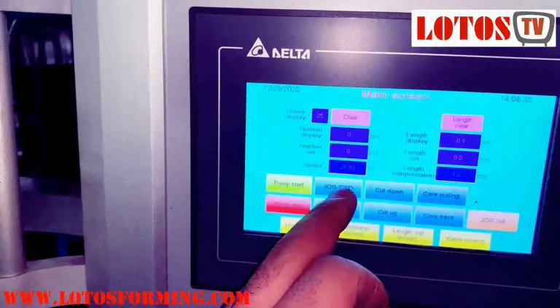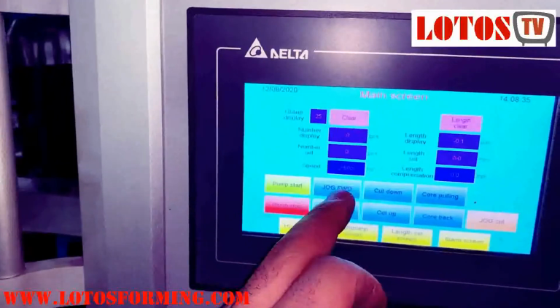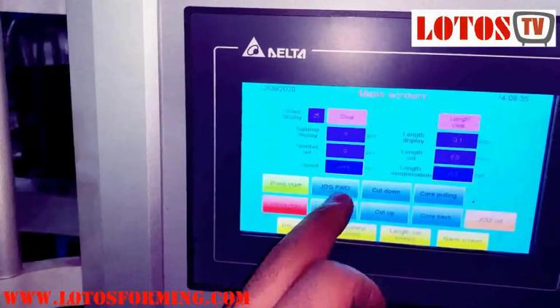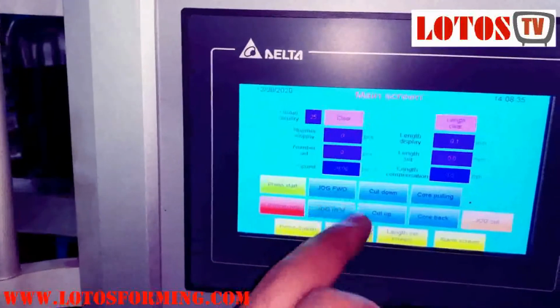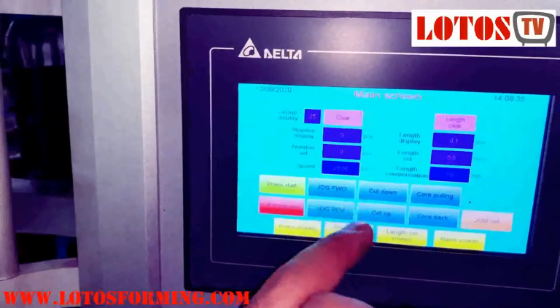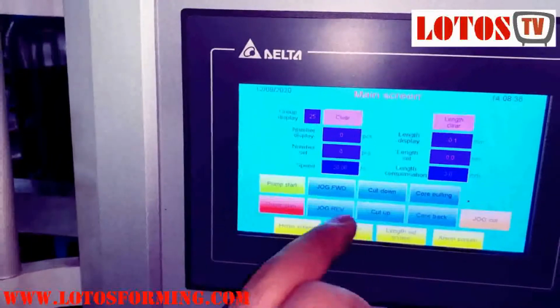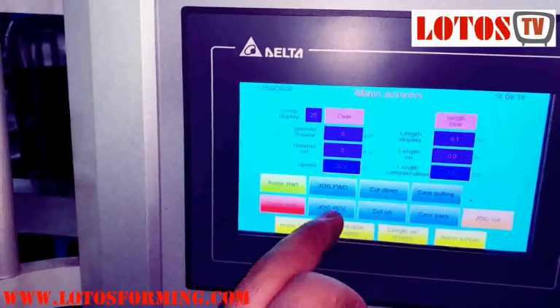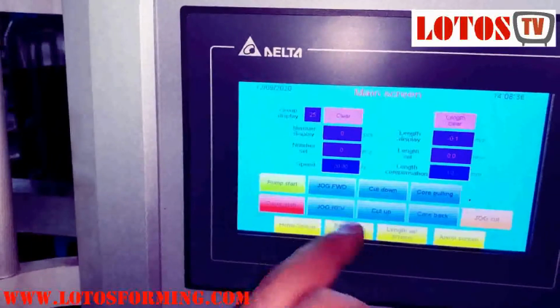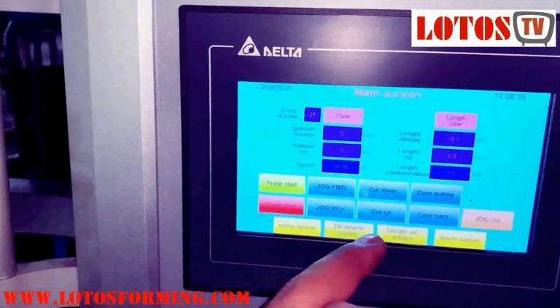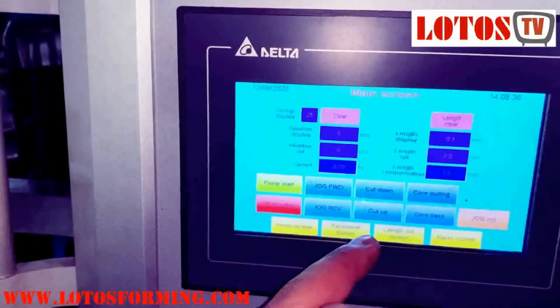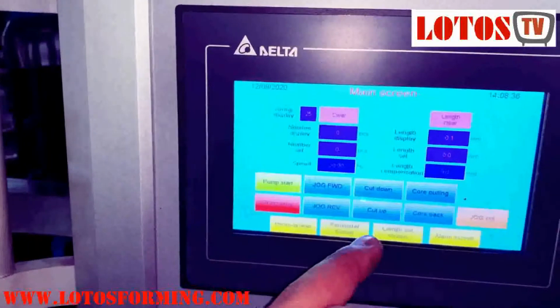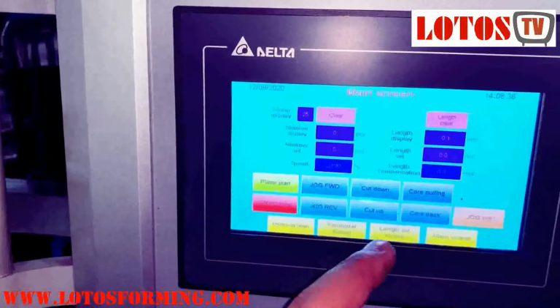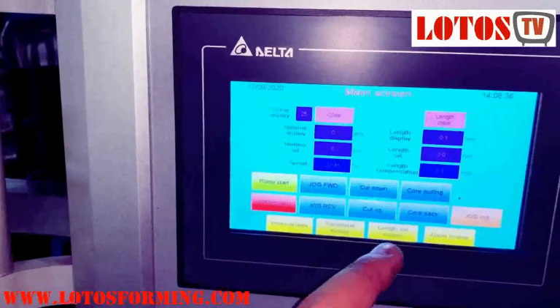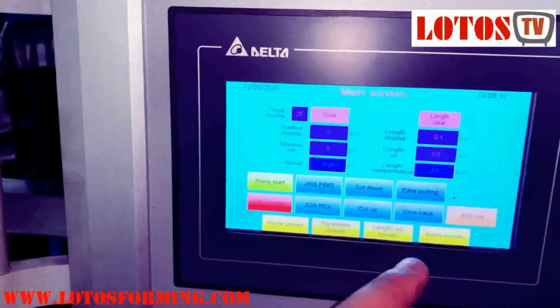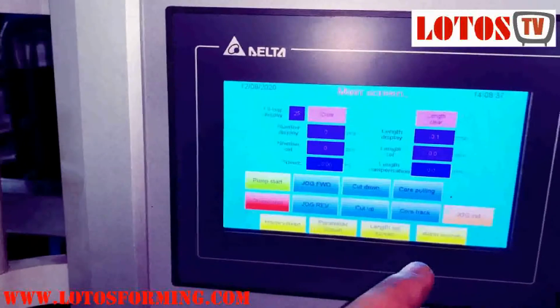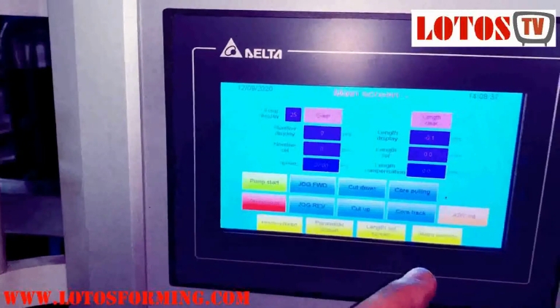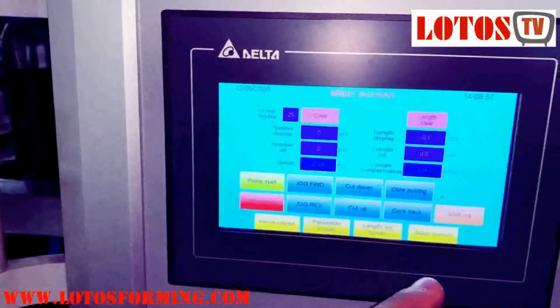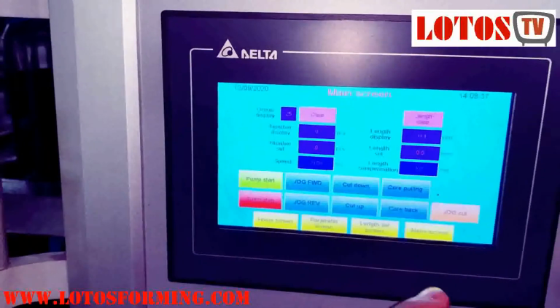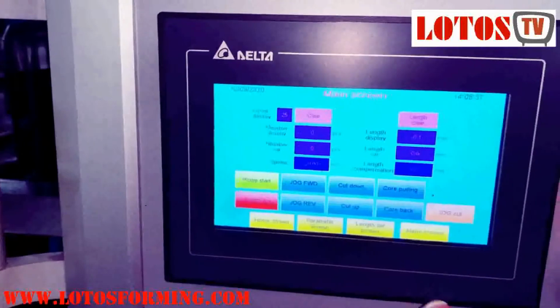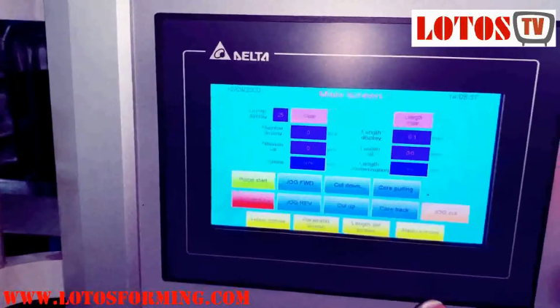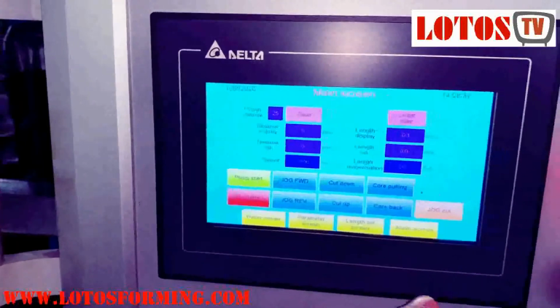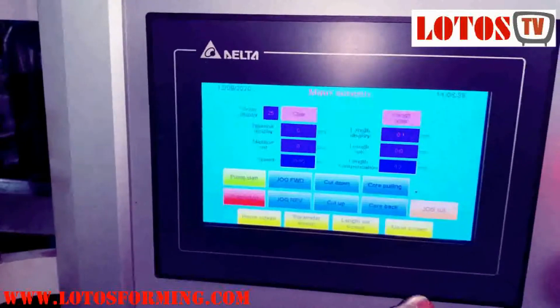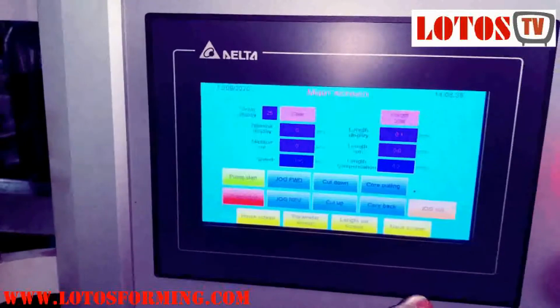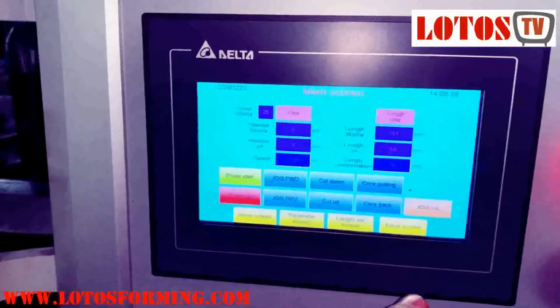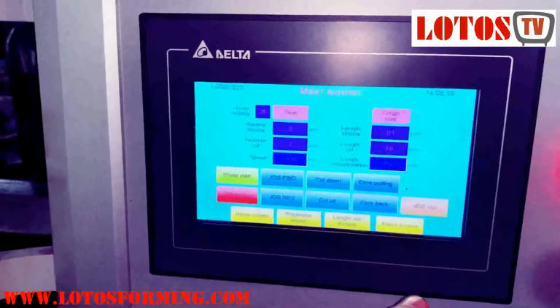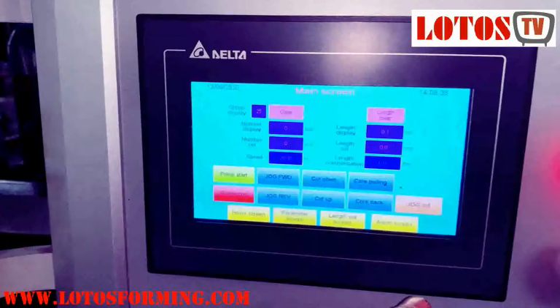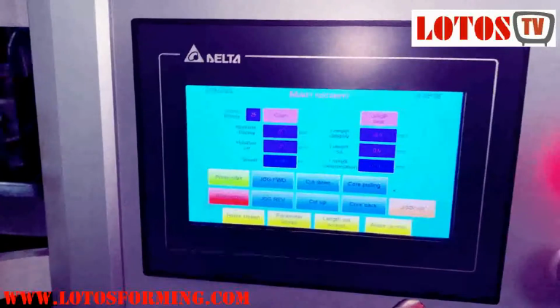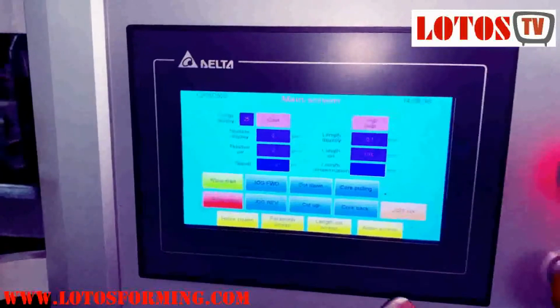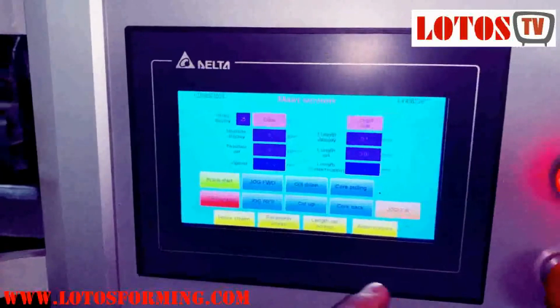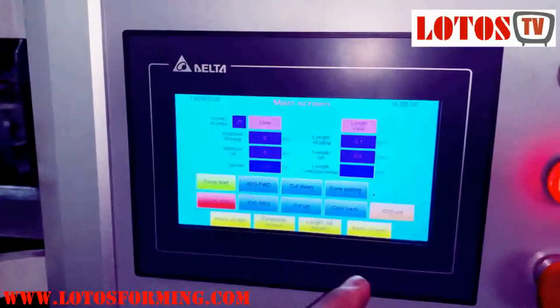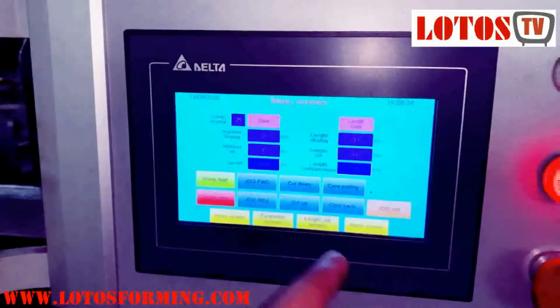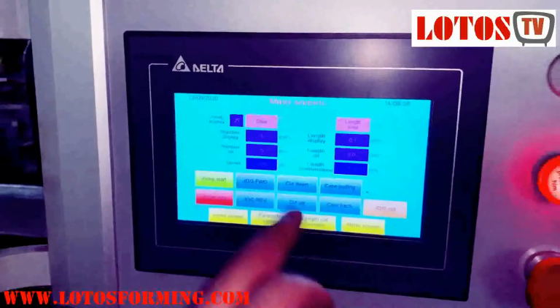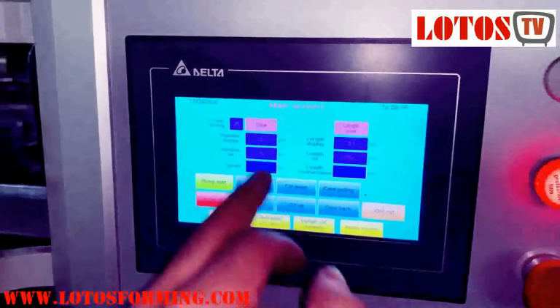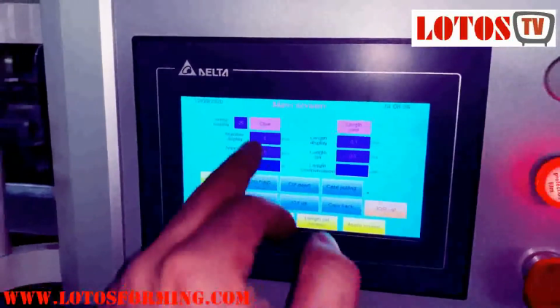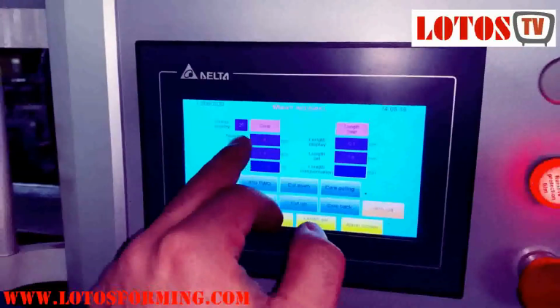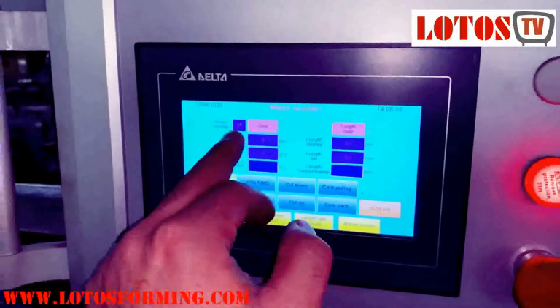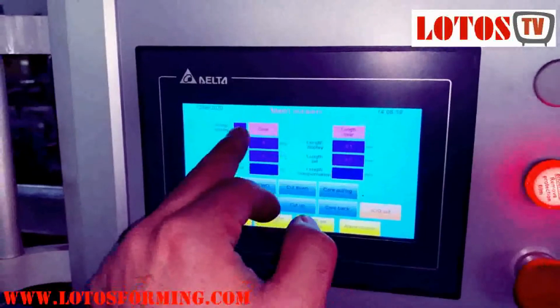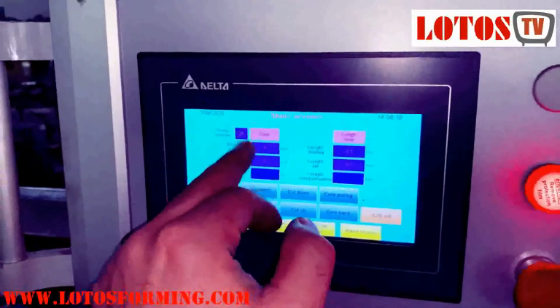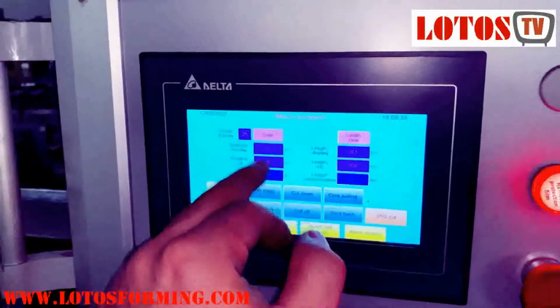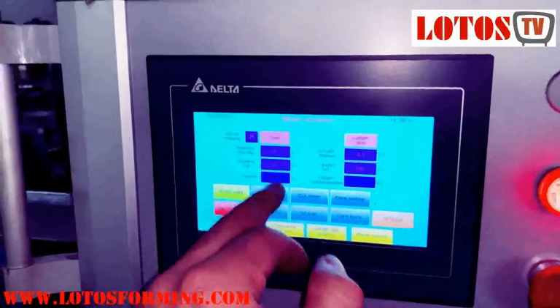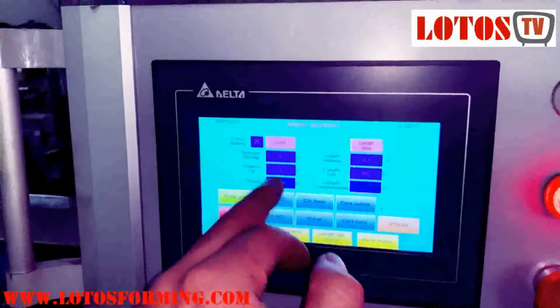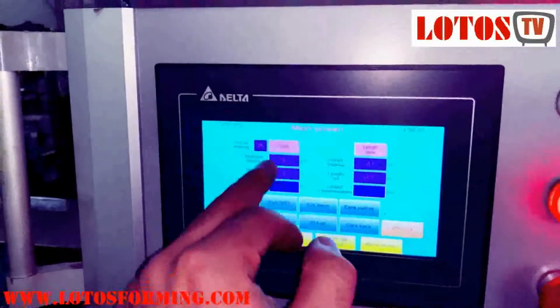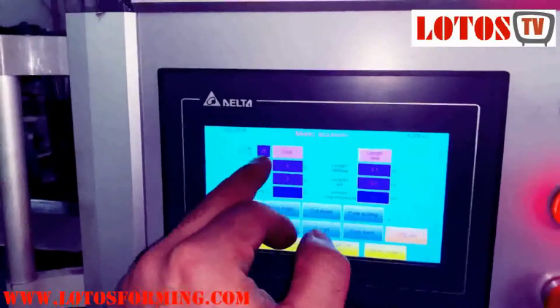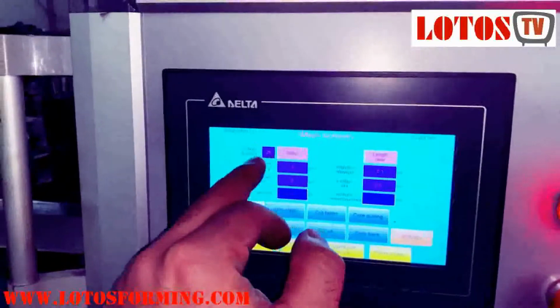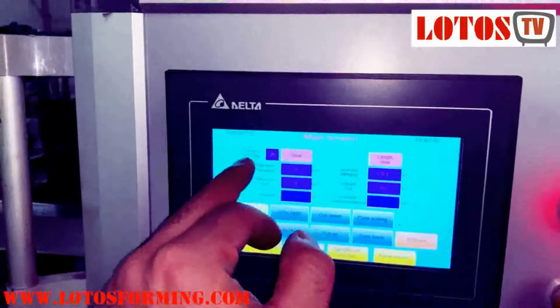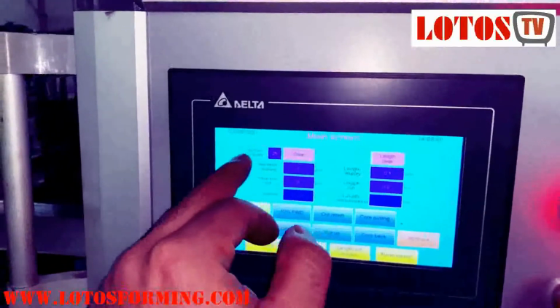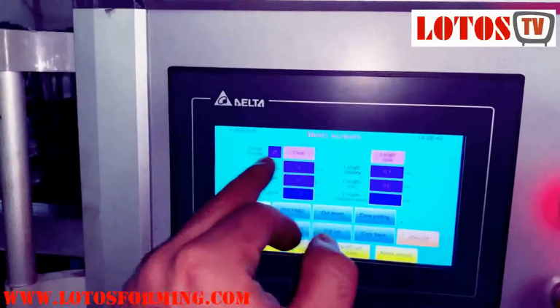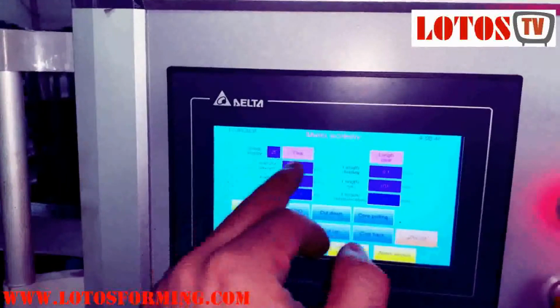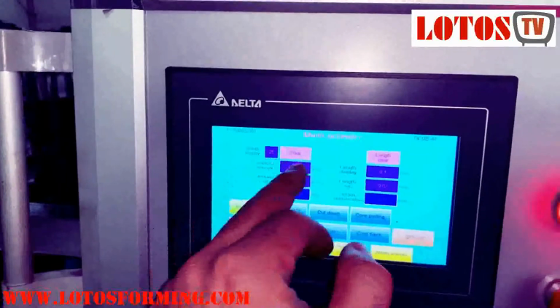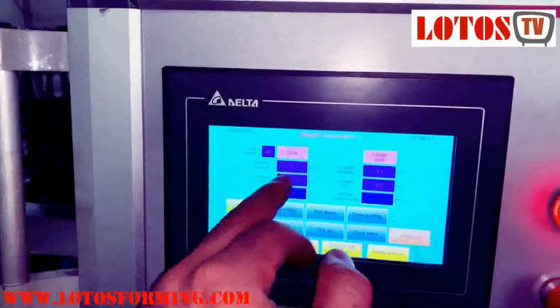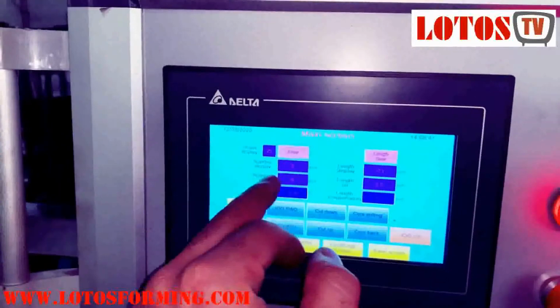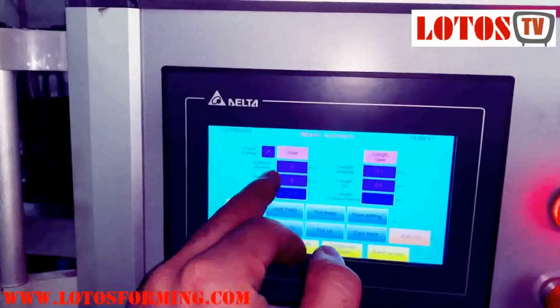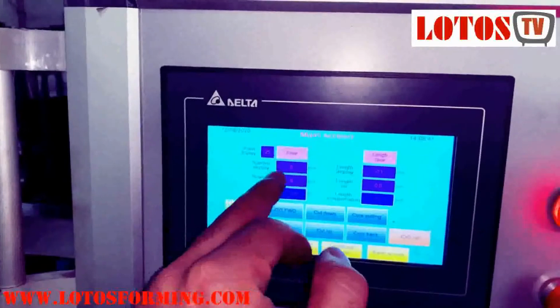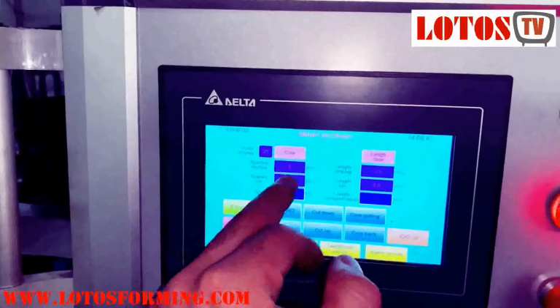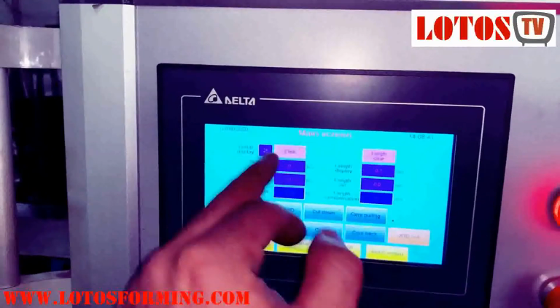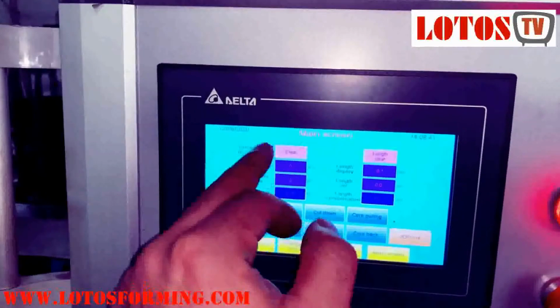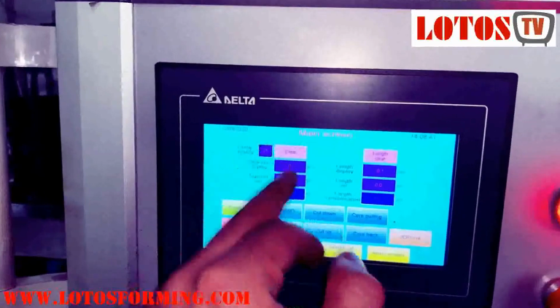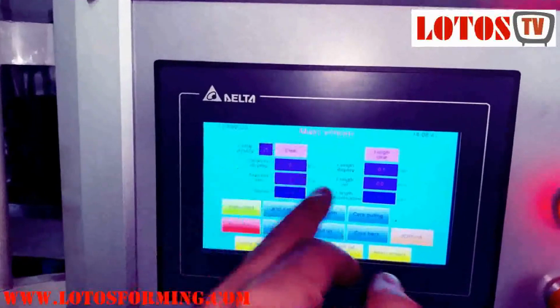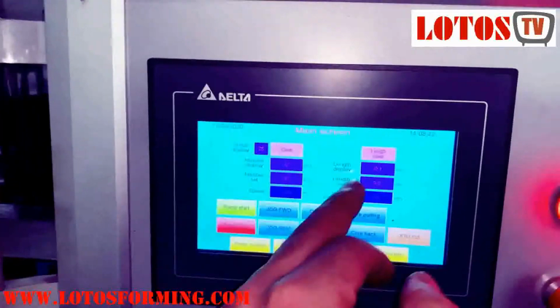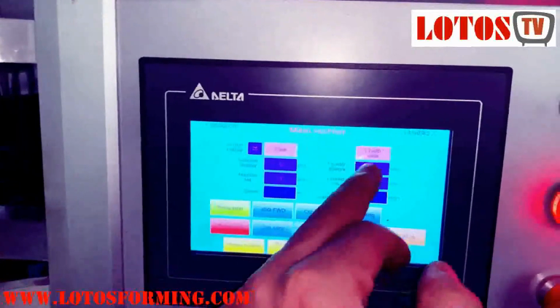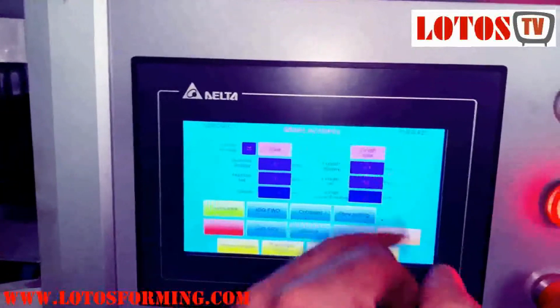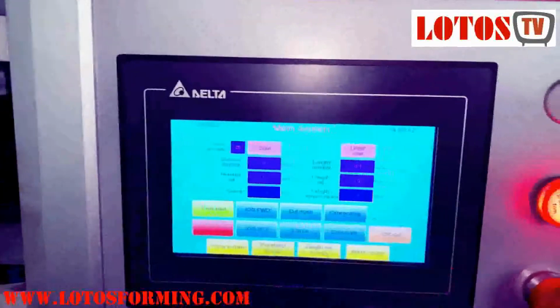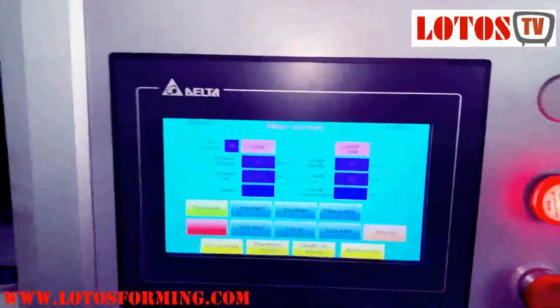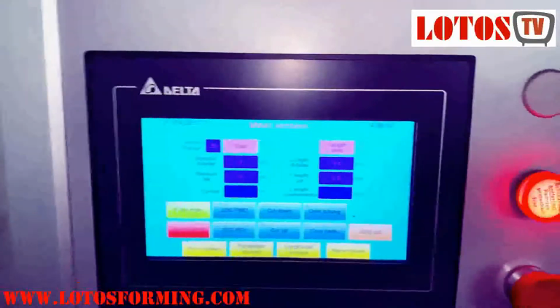On the parameter screen, we have forward, reverse, manual, and automatic modes. We can input the length and the quantity settings here.